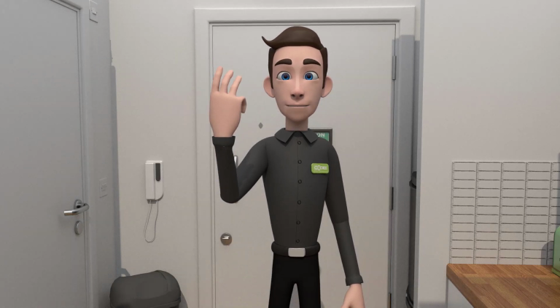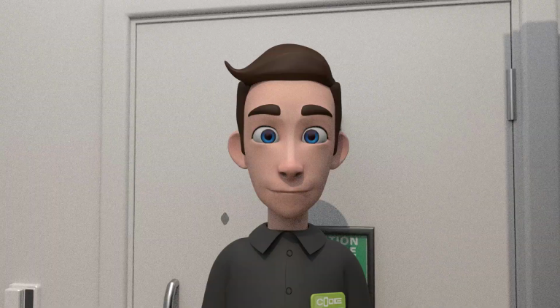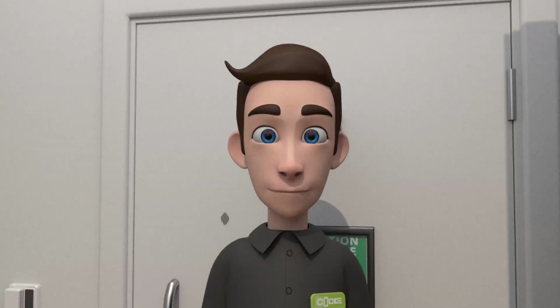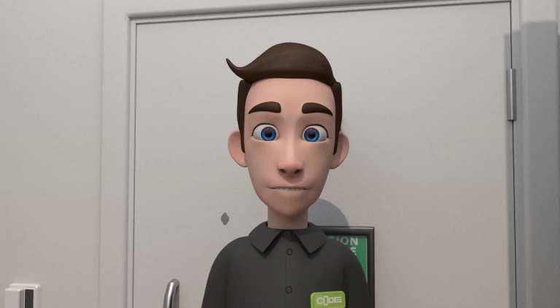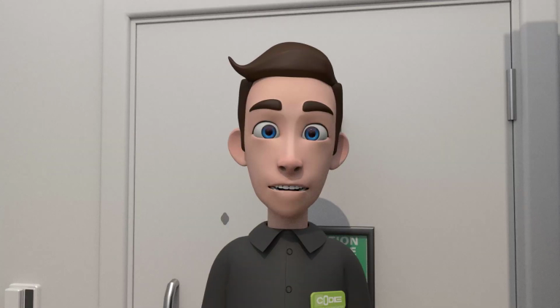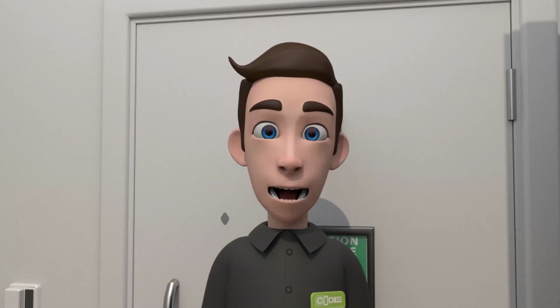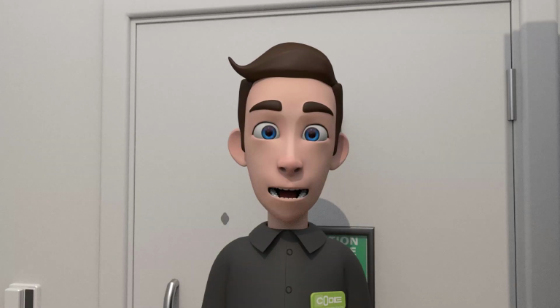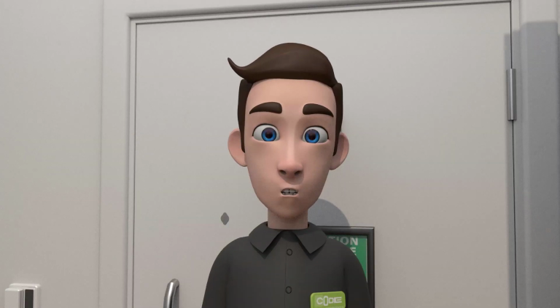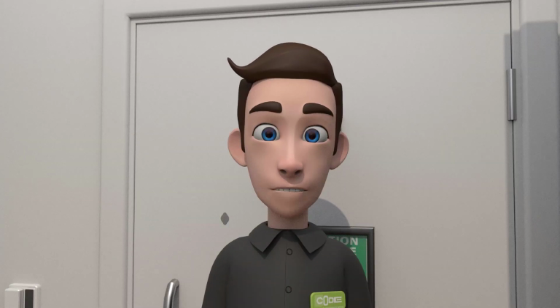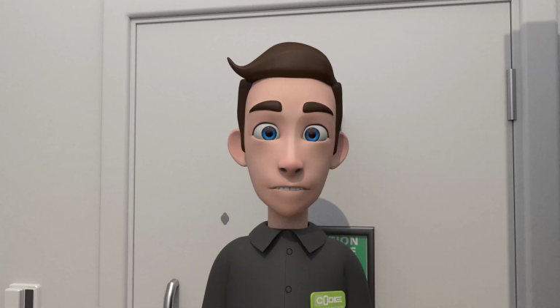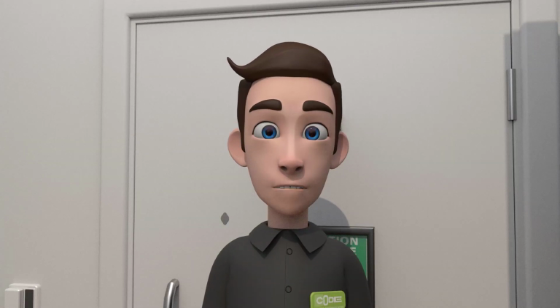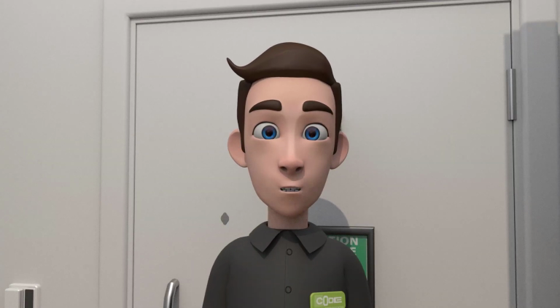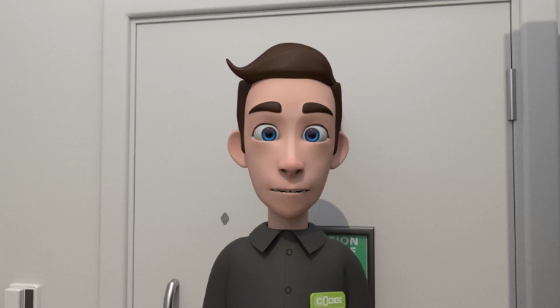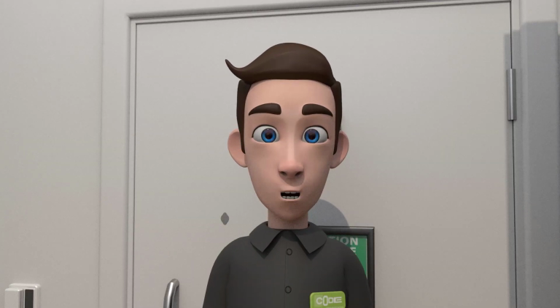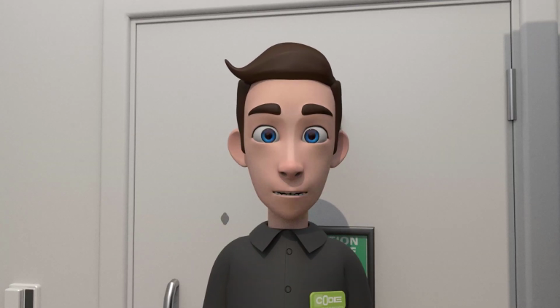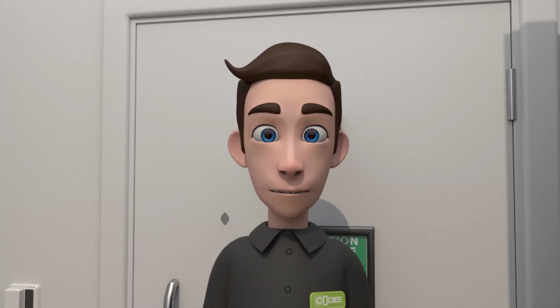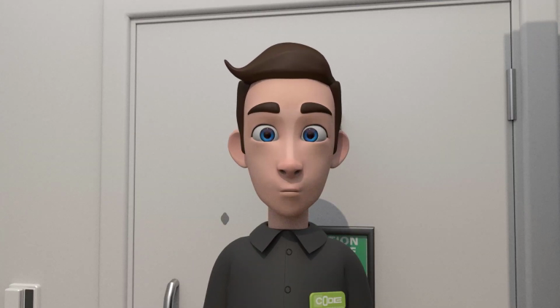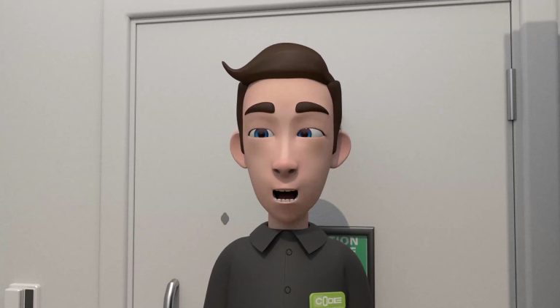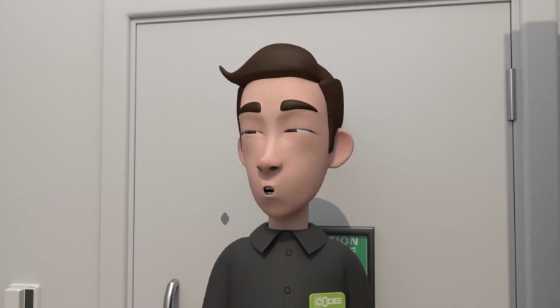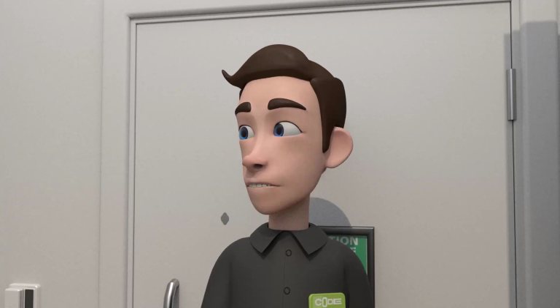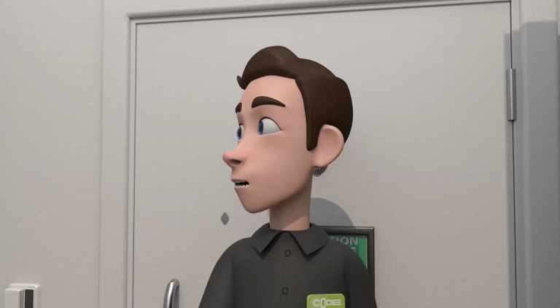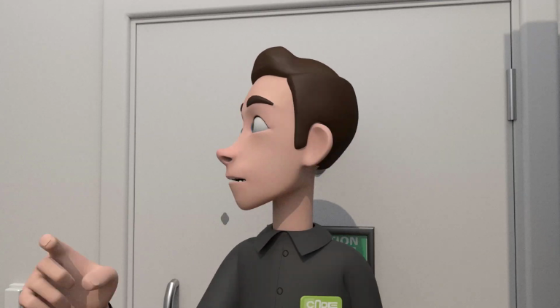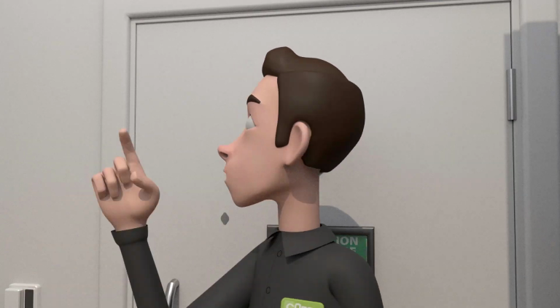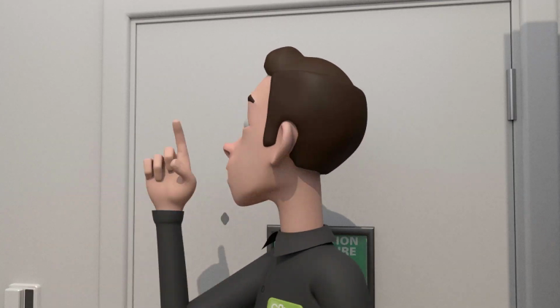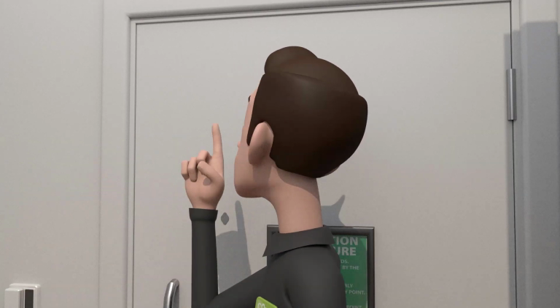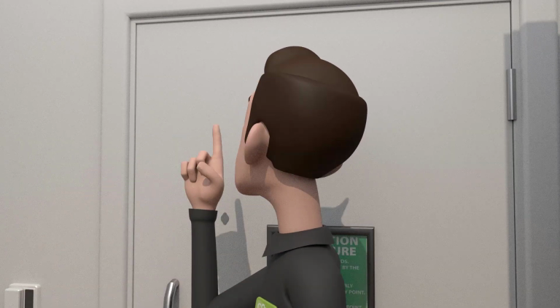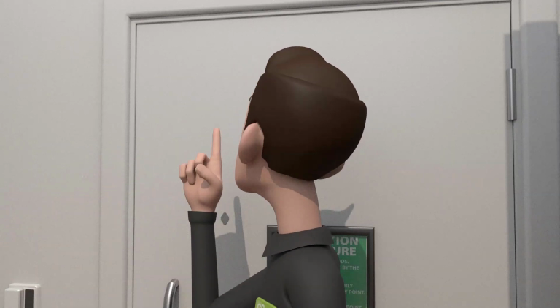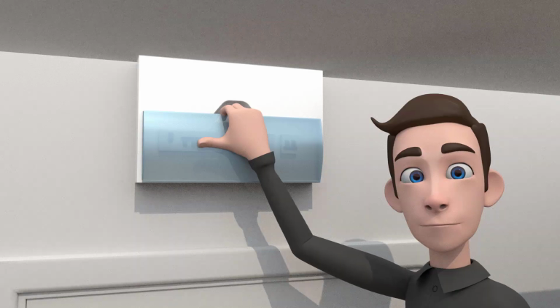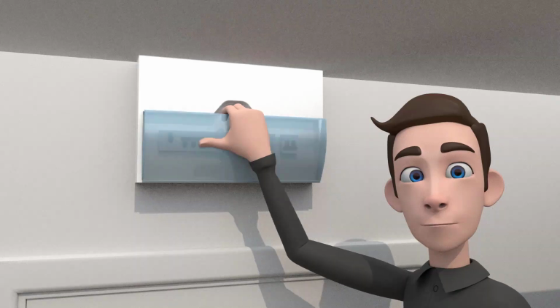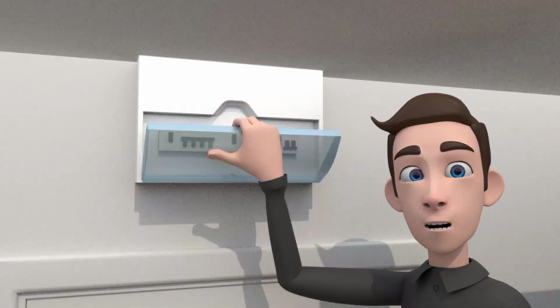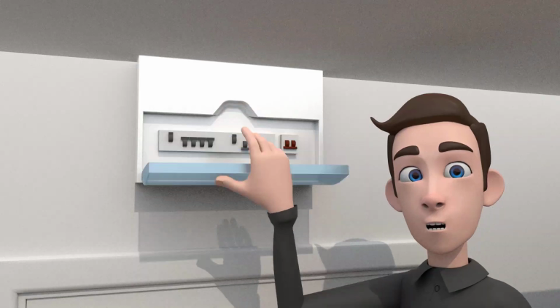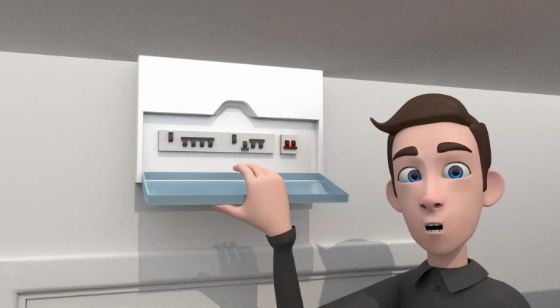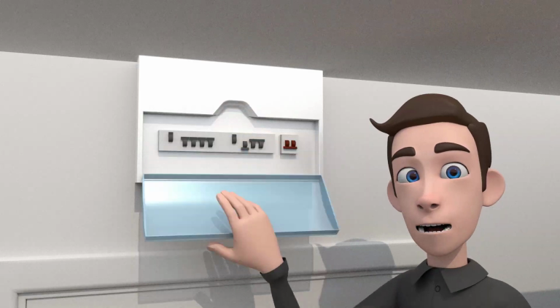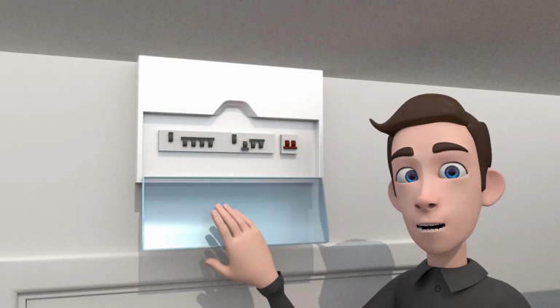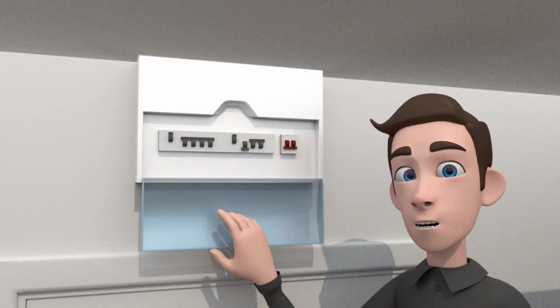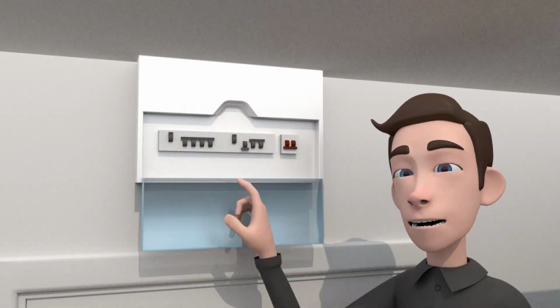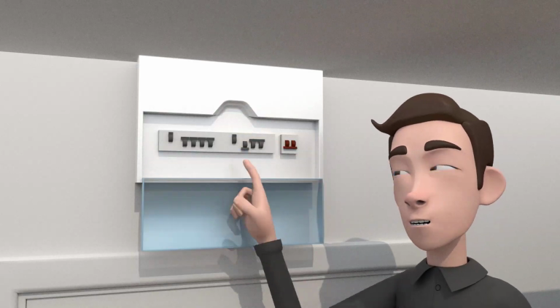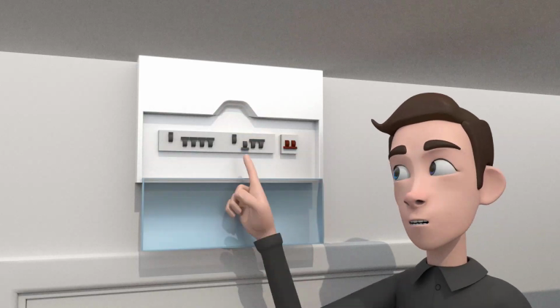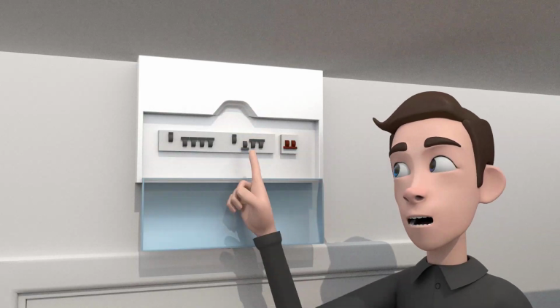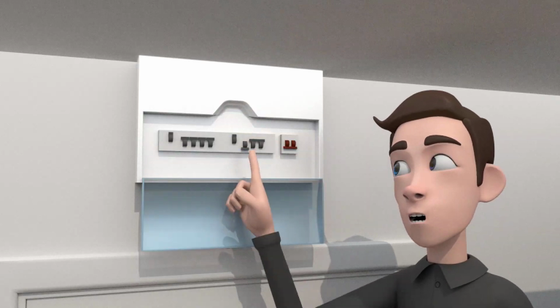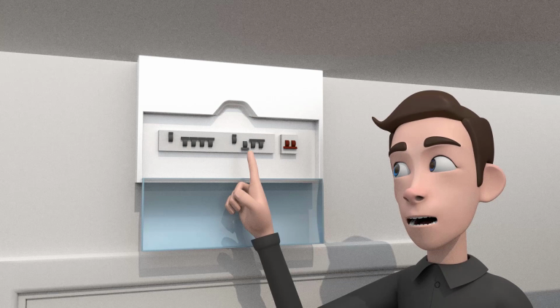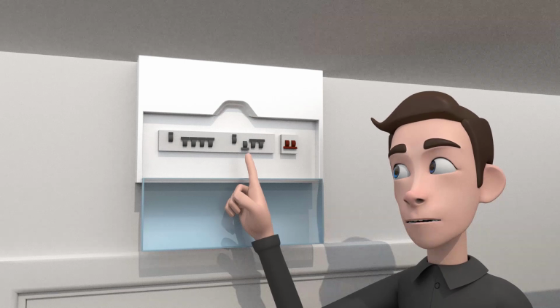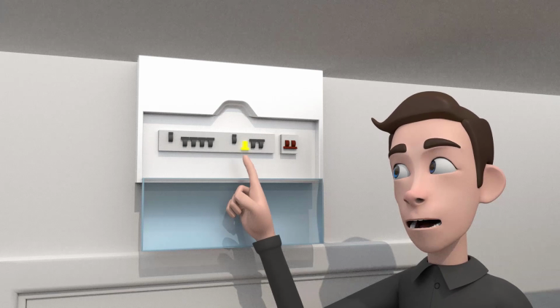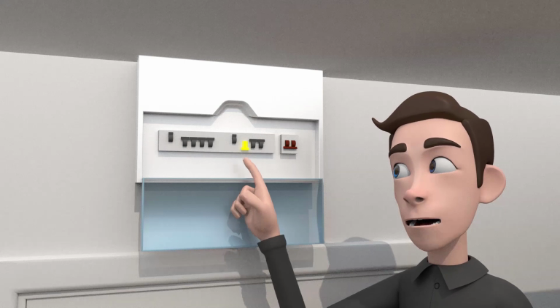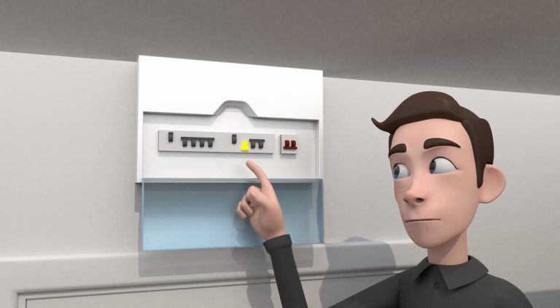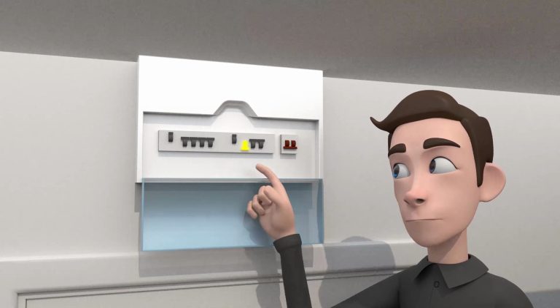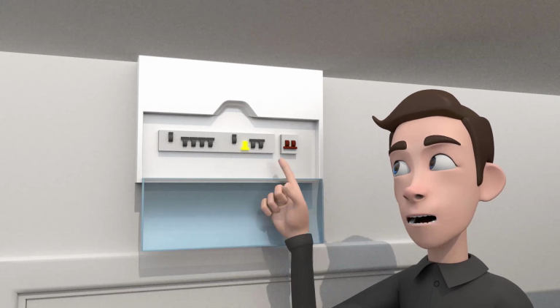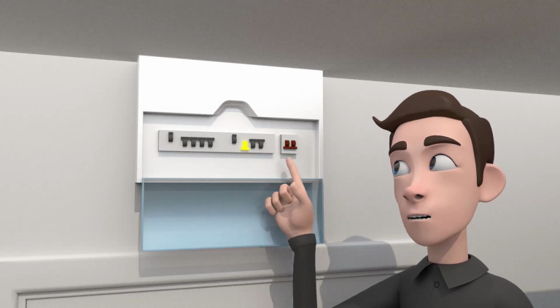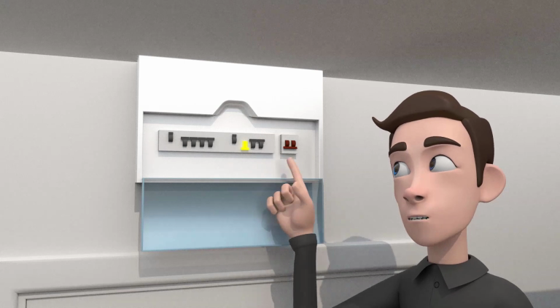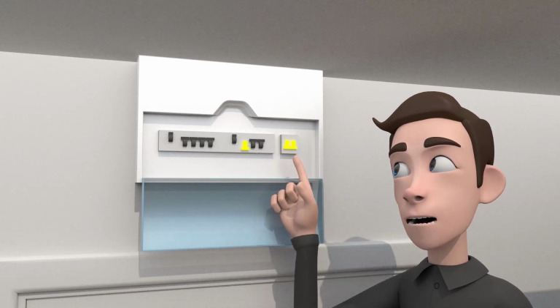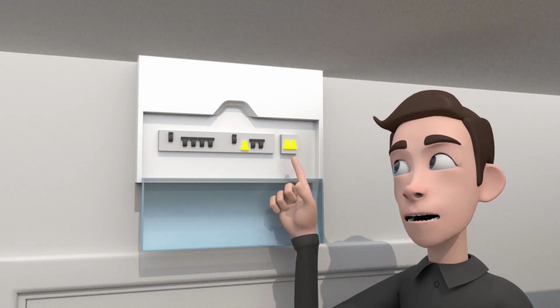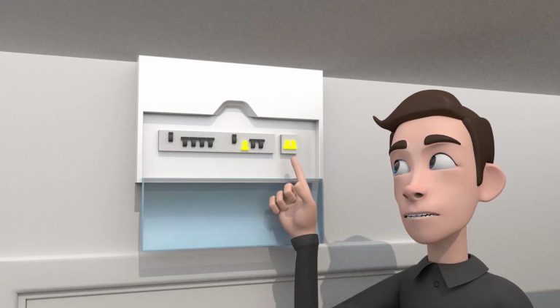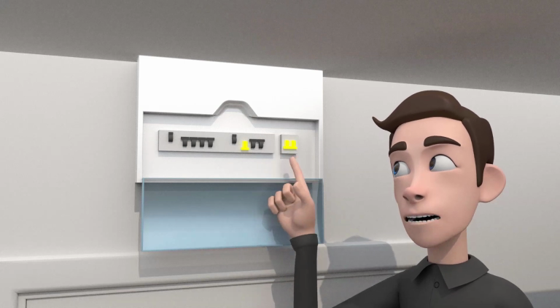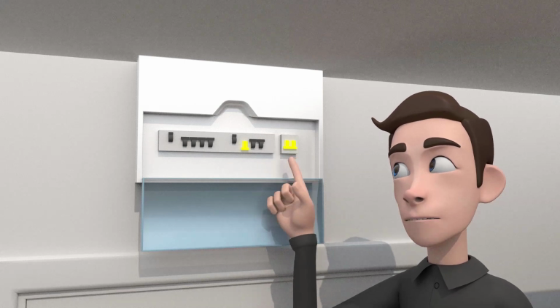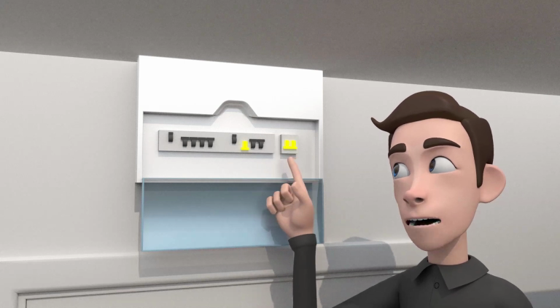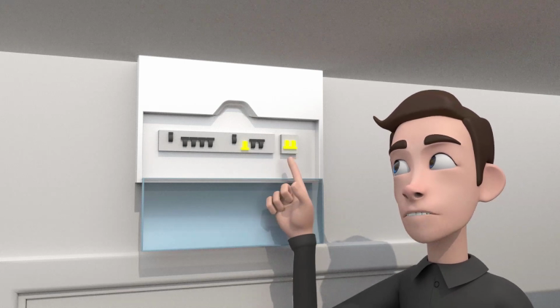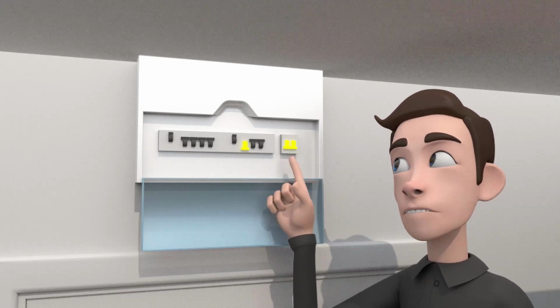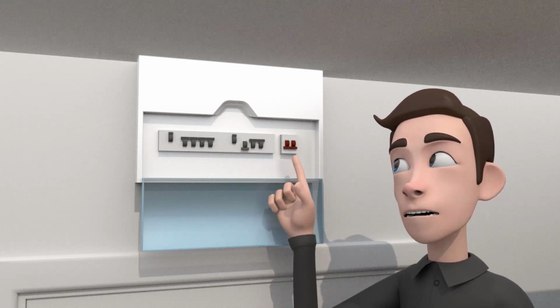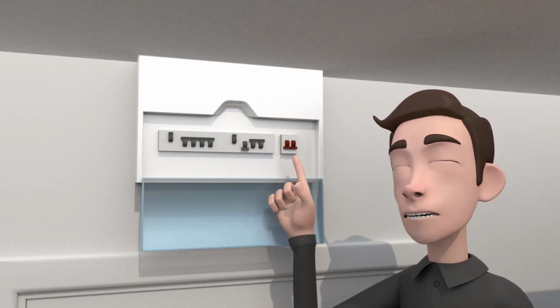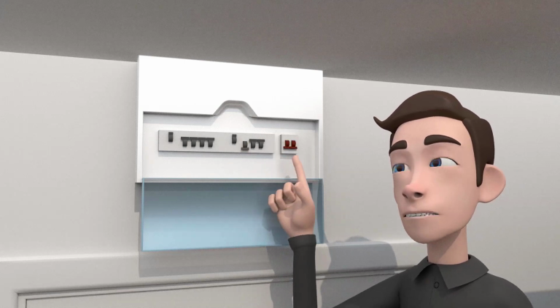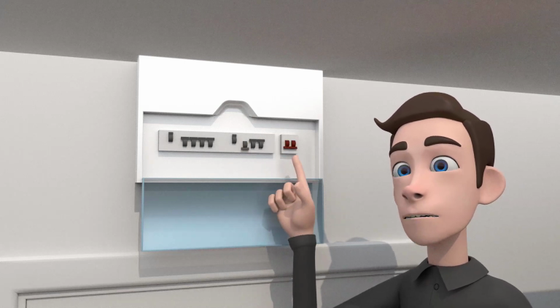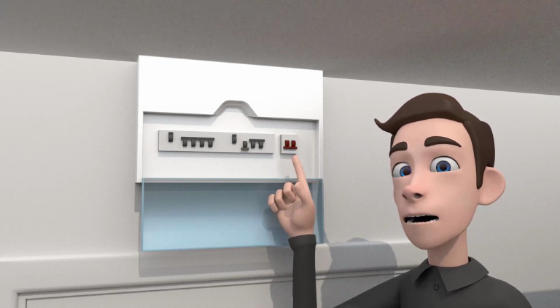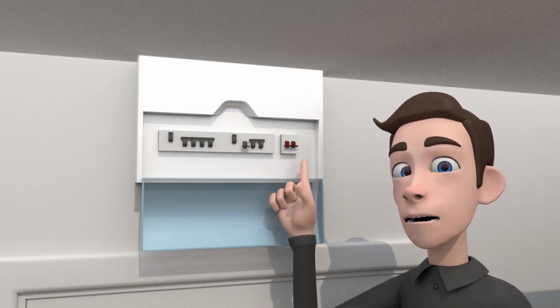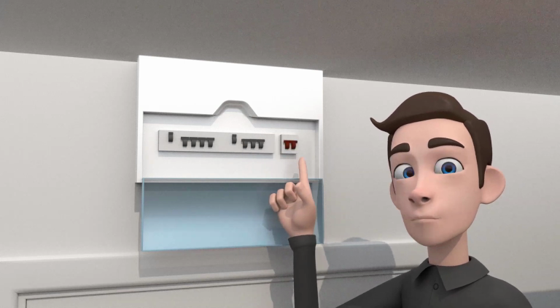Find your fuse box above your front door. Make sure your shower and main switches are facing up.